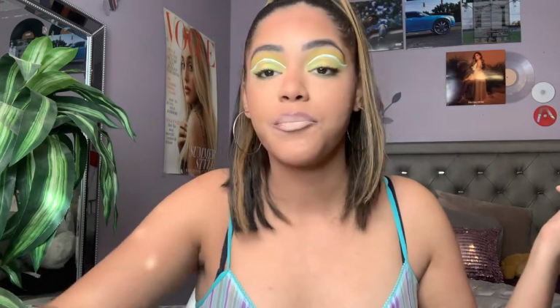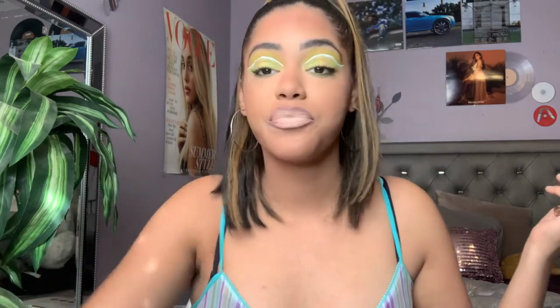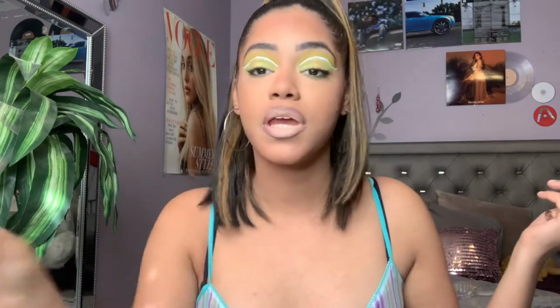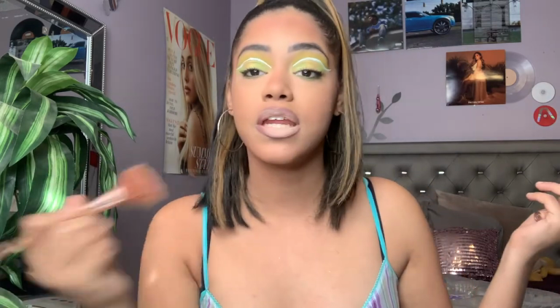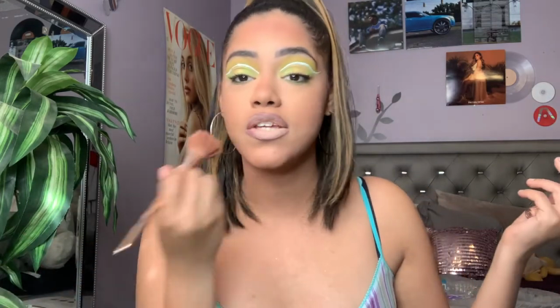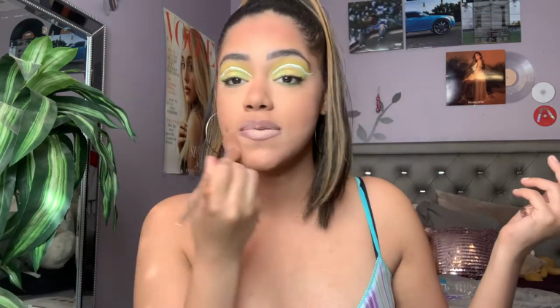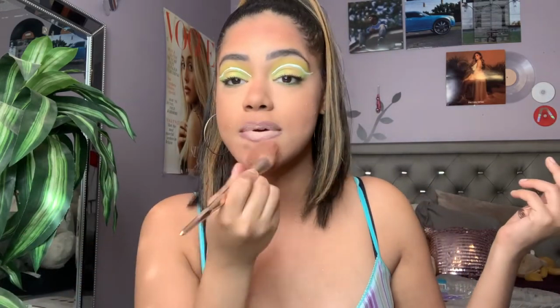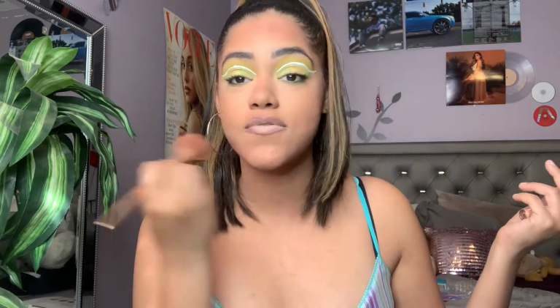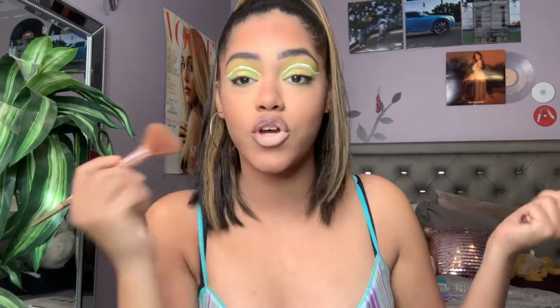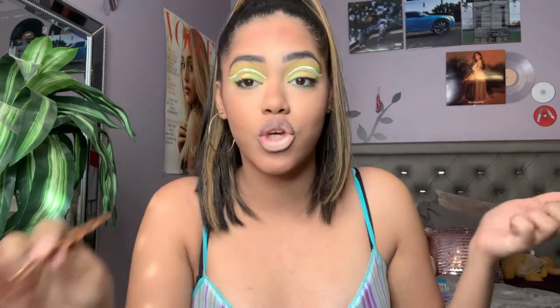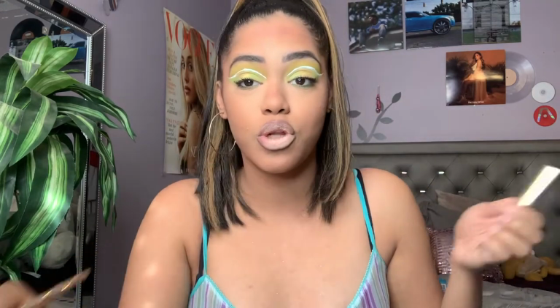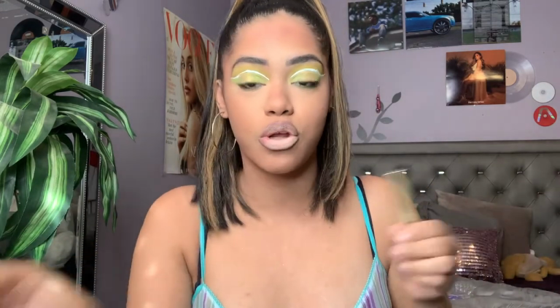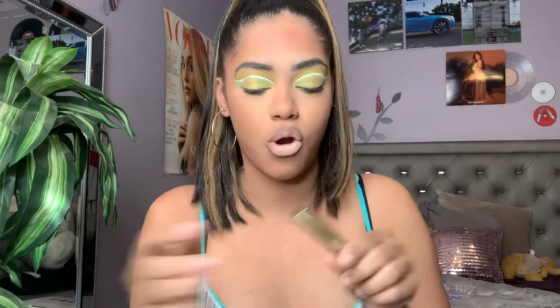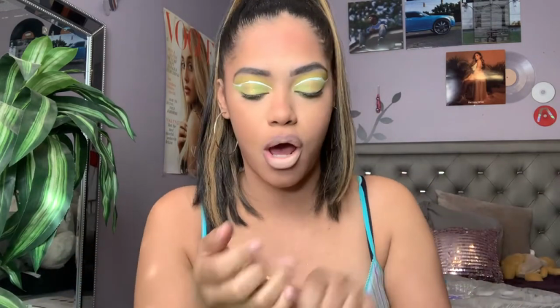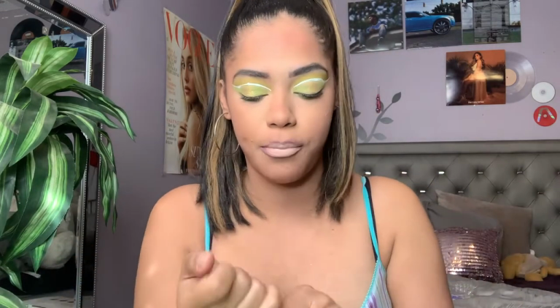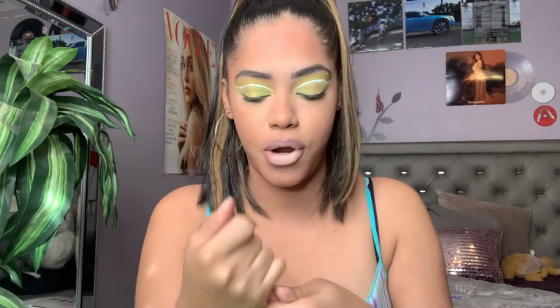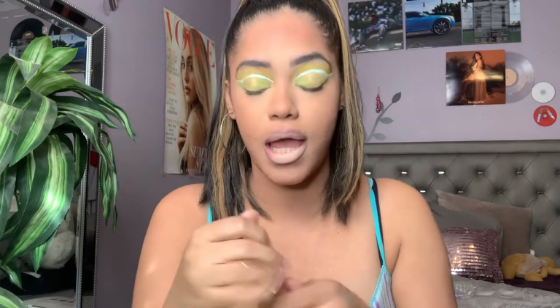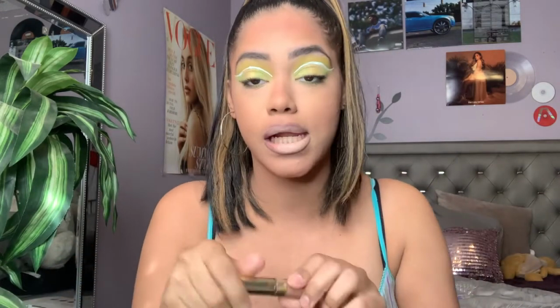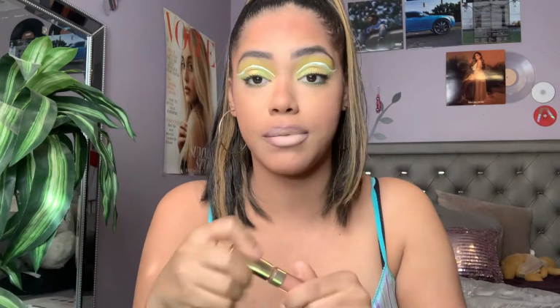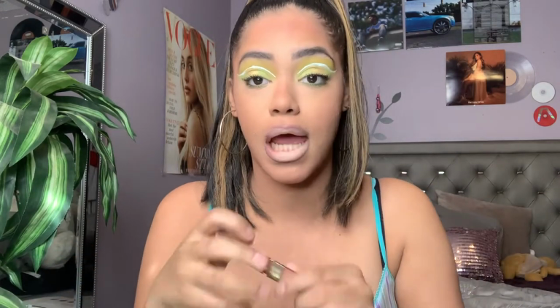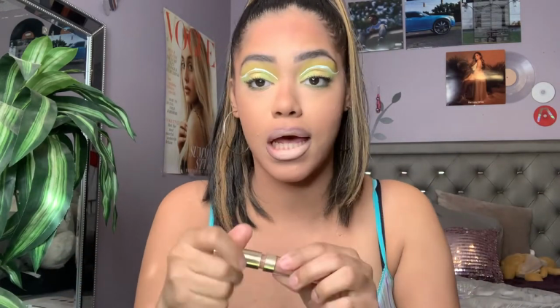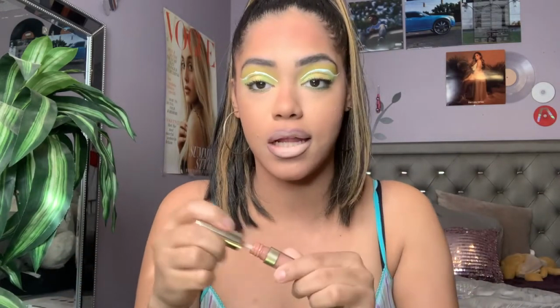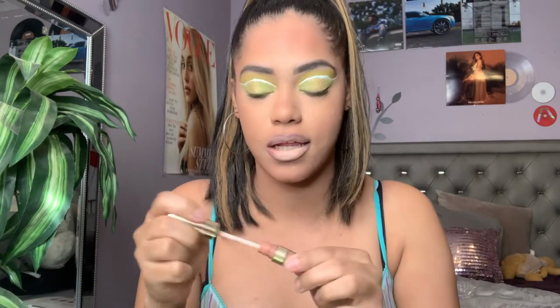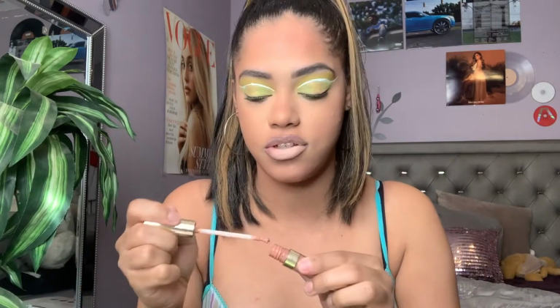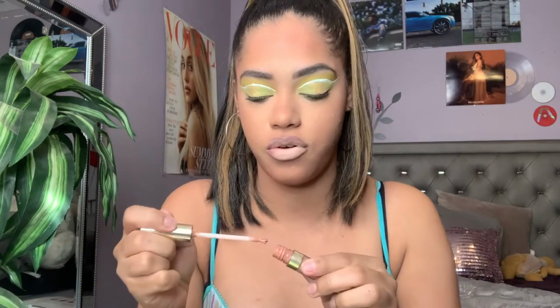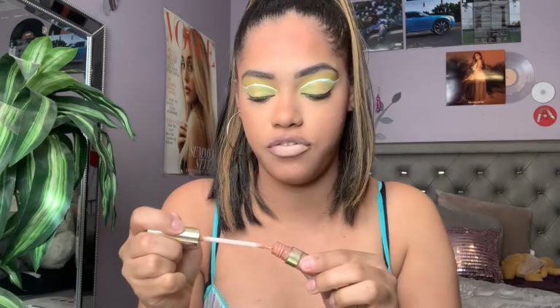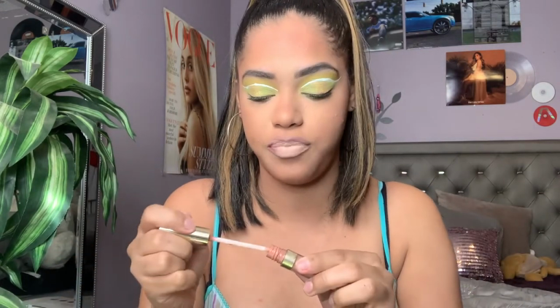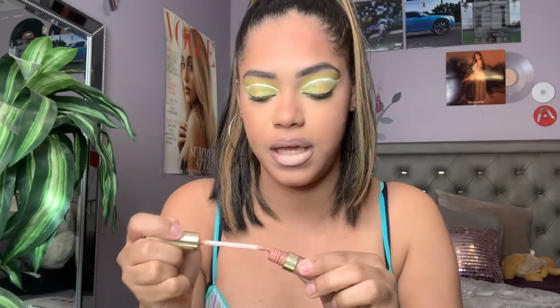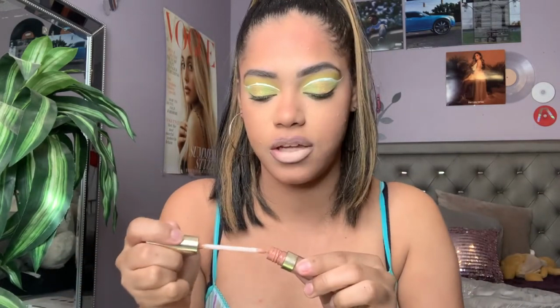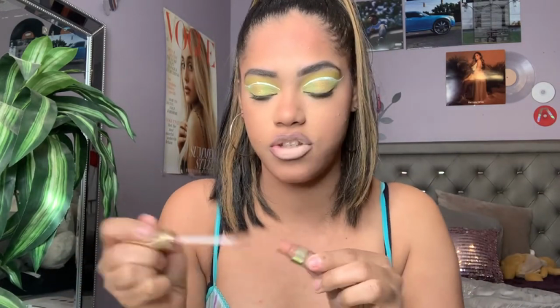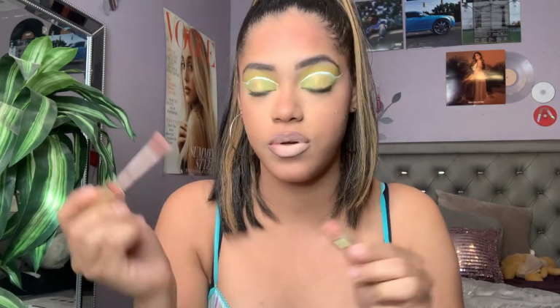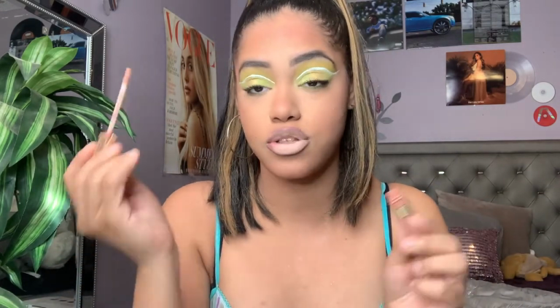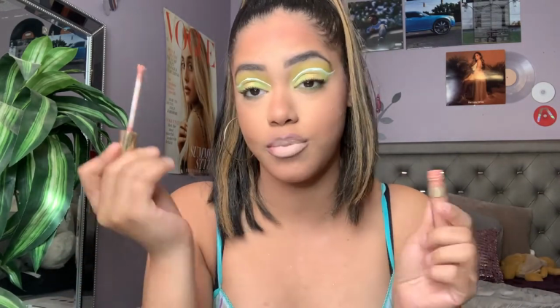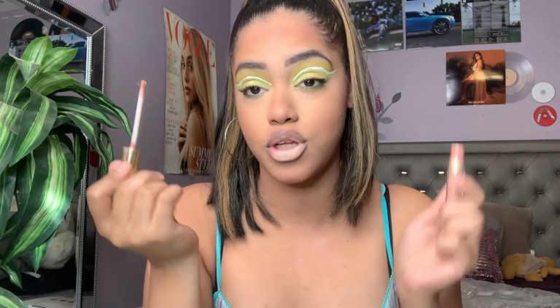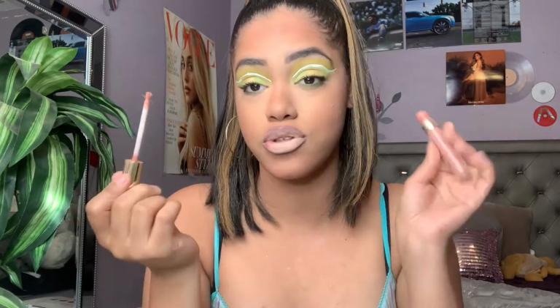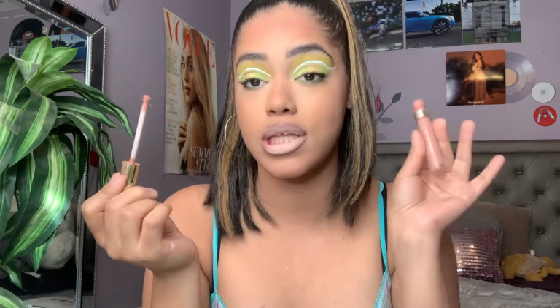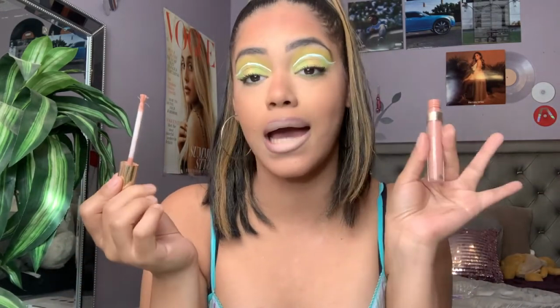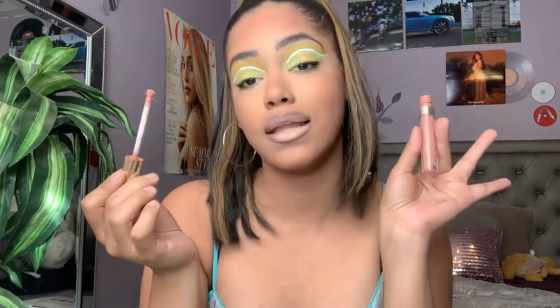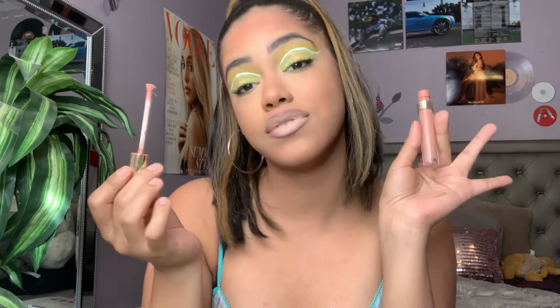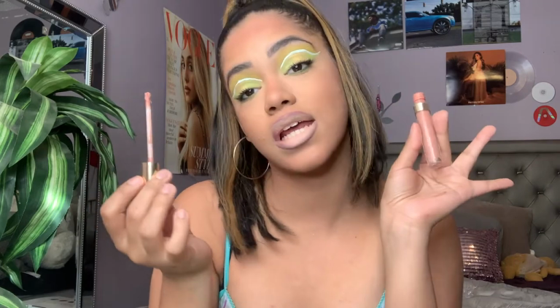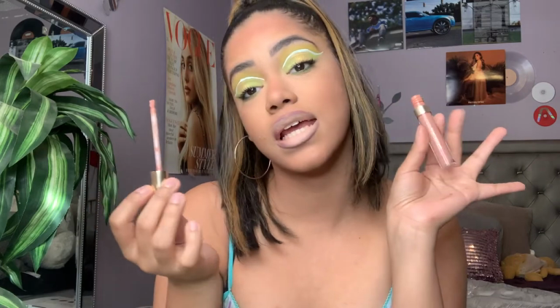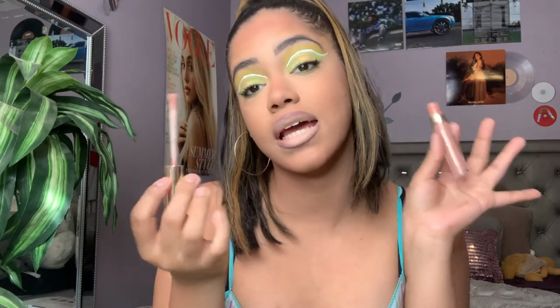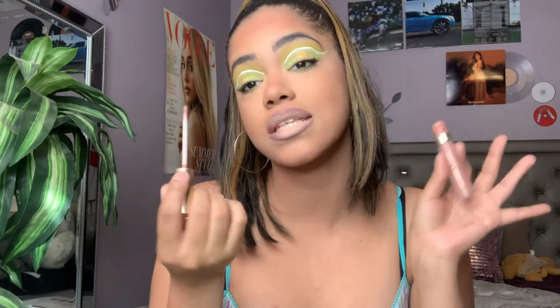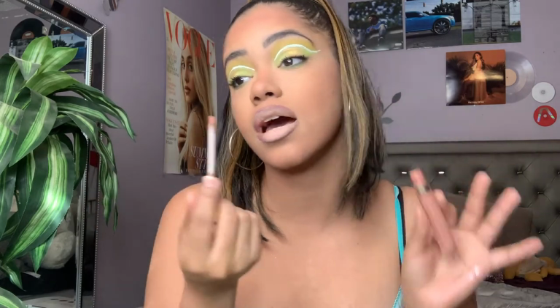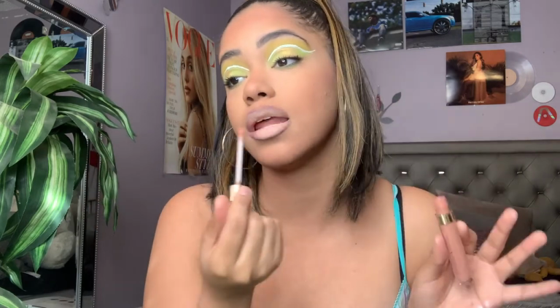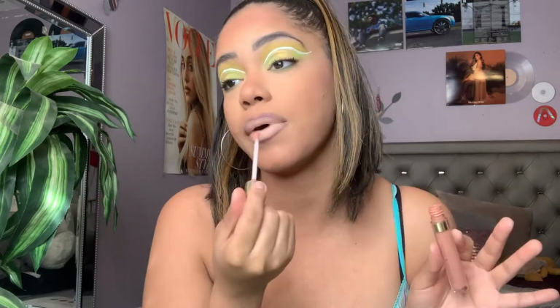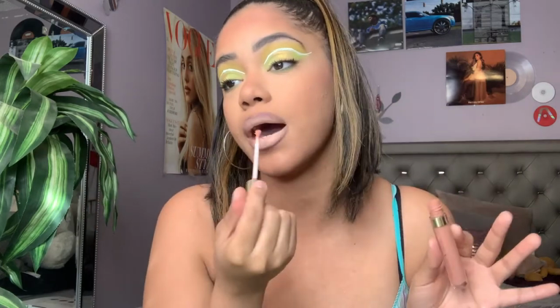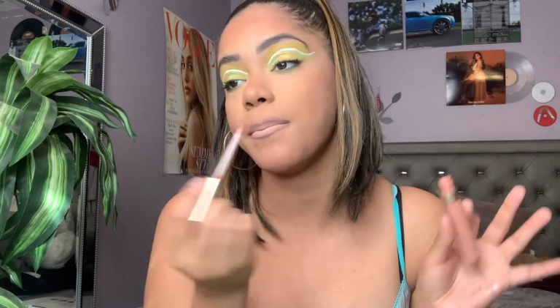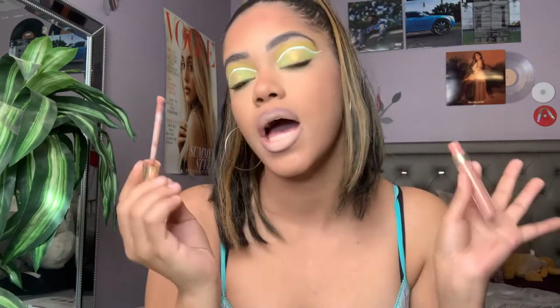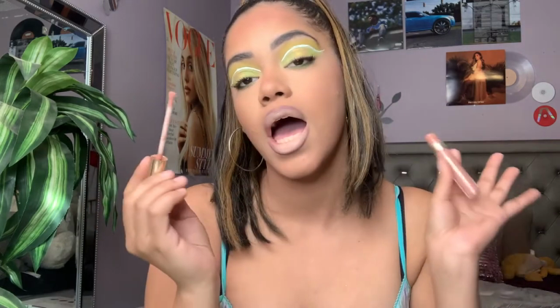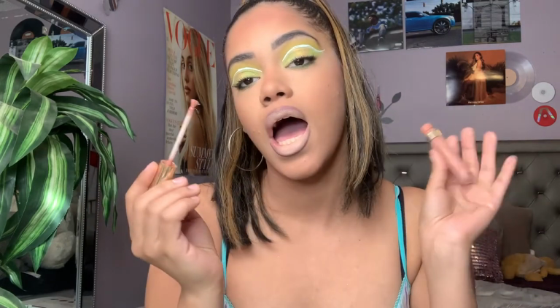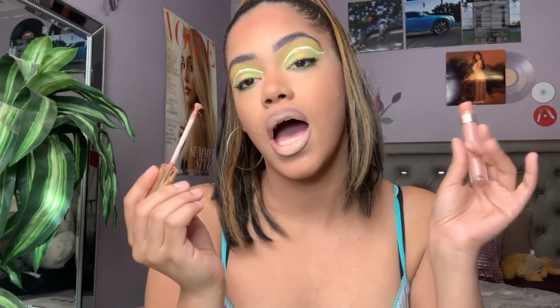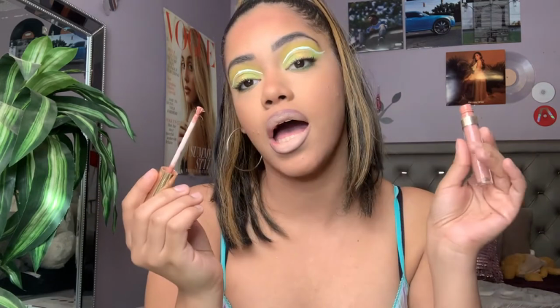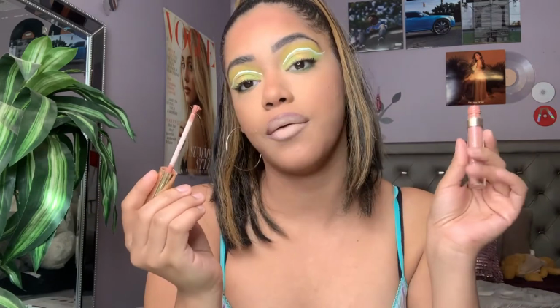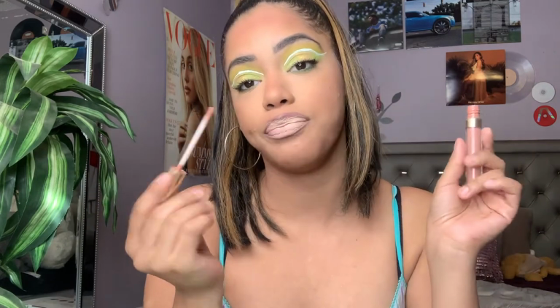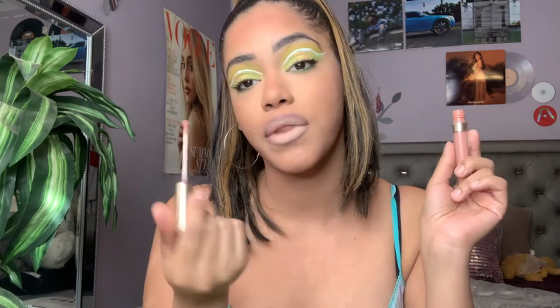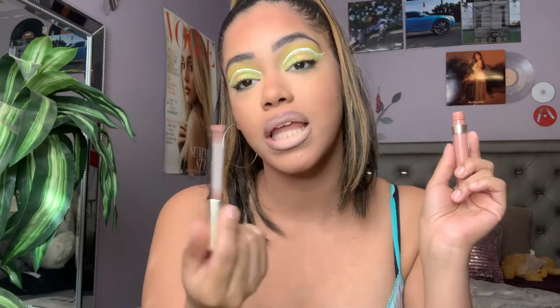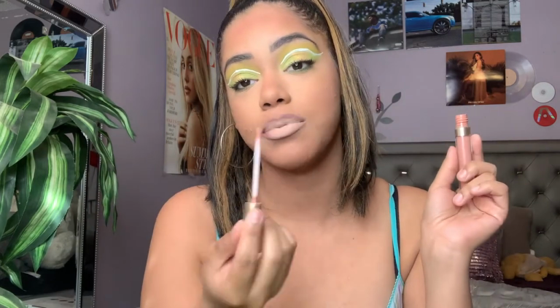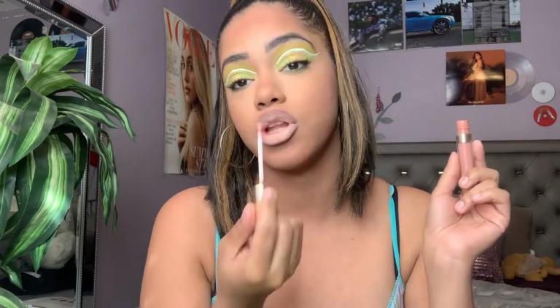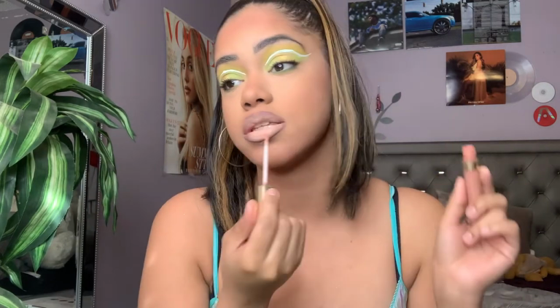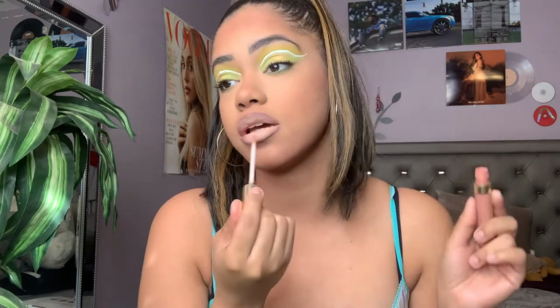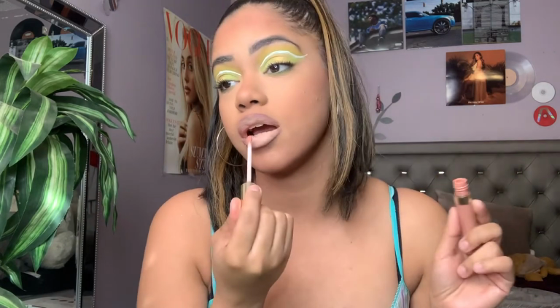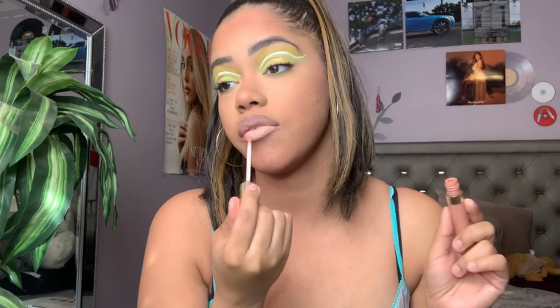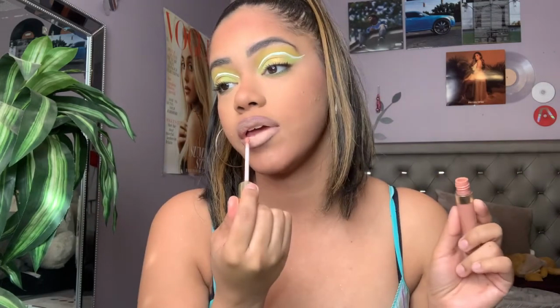Yes, I use concealer on my lips — it just makes for a cute little ombre. I'm gonna add a pop of pink with the ColourPop lip gloss in 'Curvy' from the Eye and Lip Set.